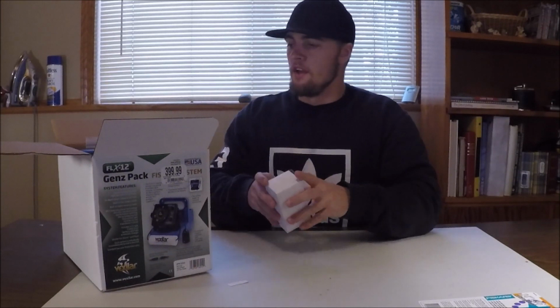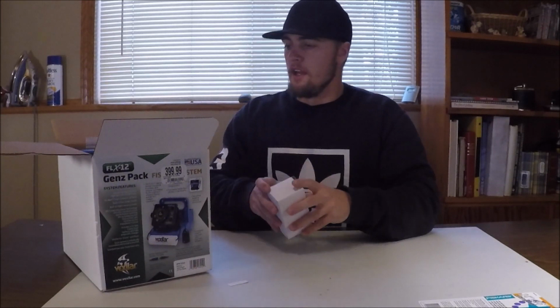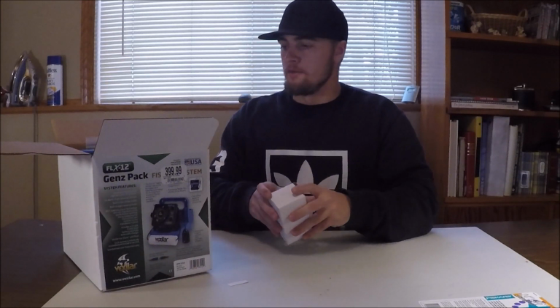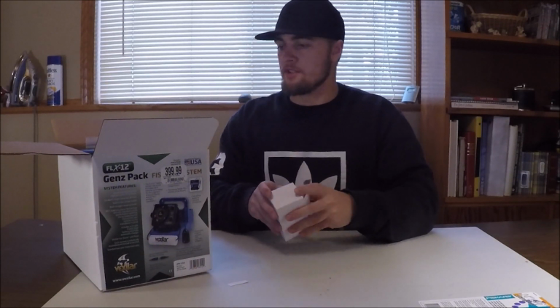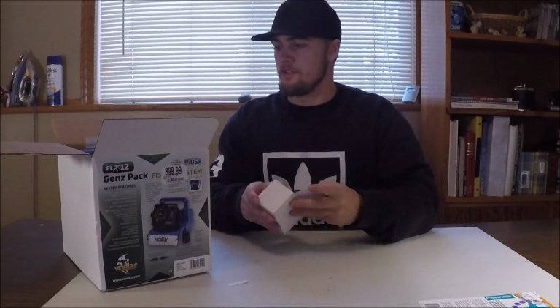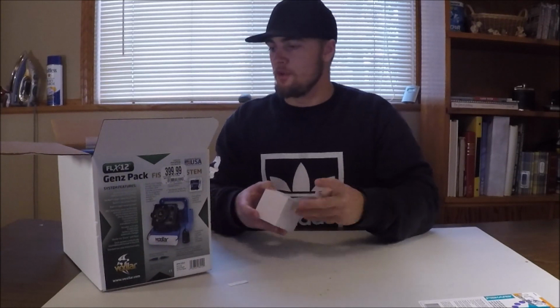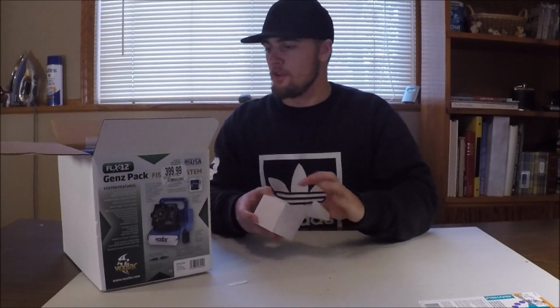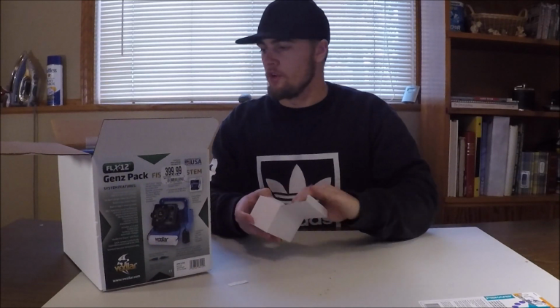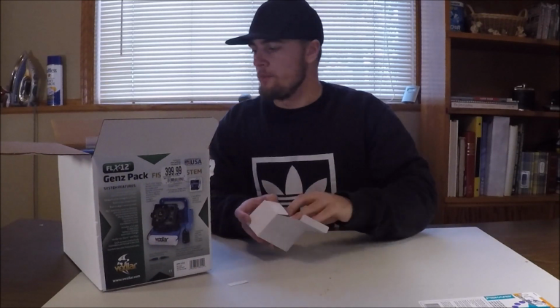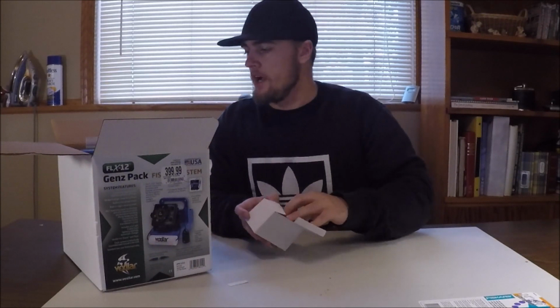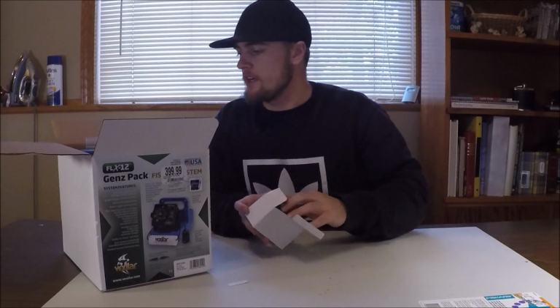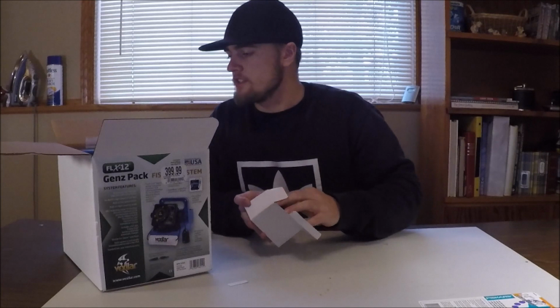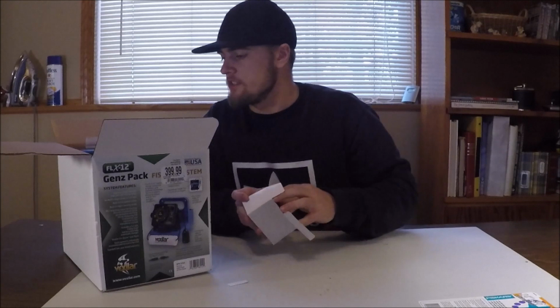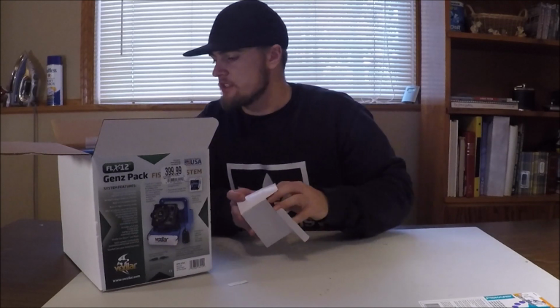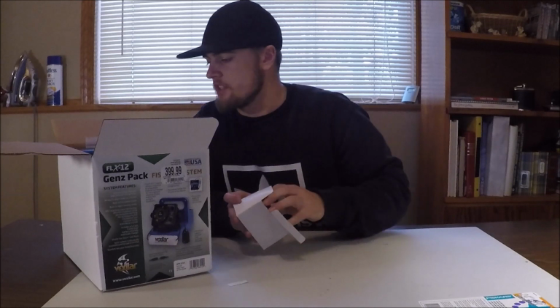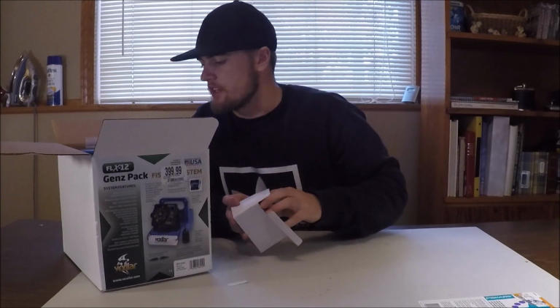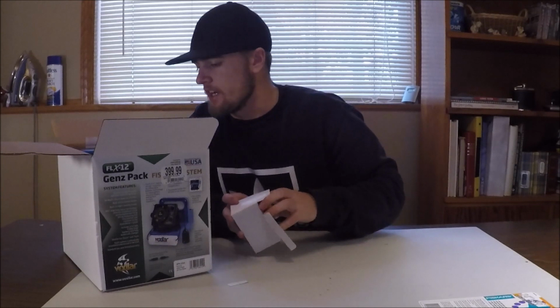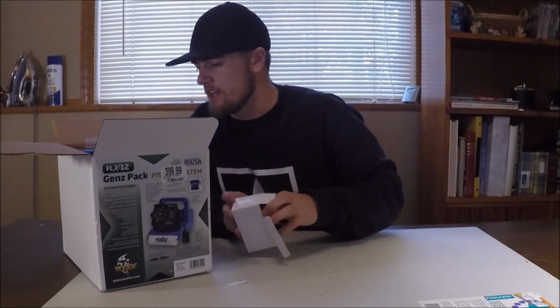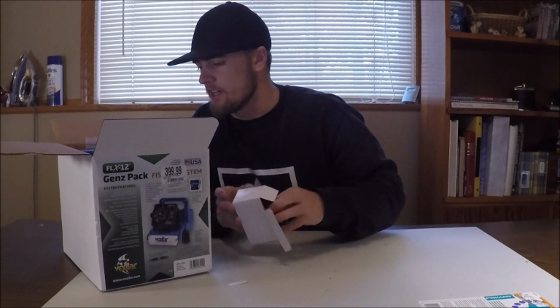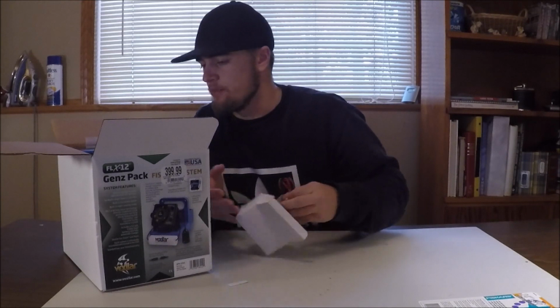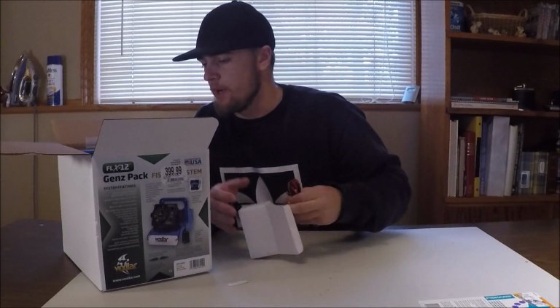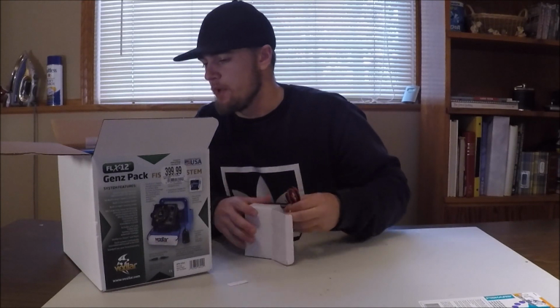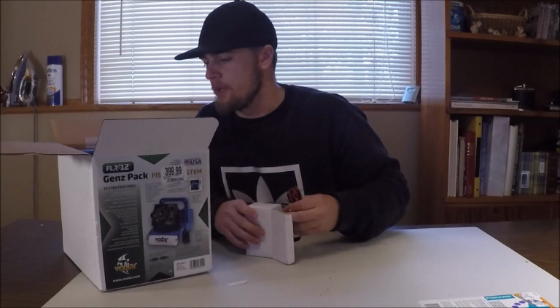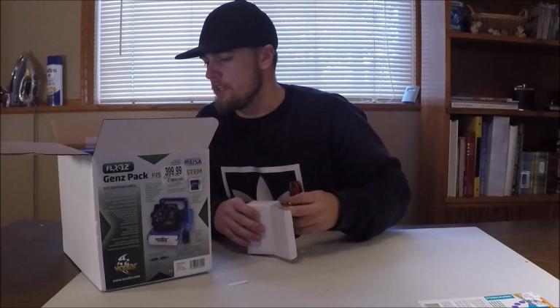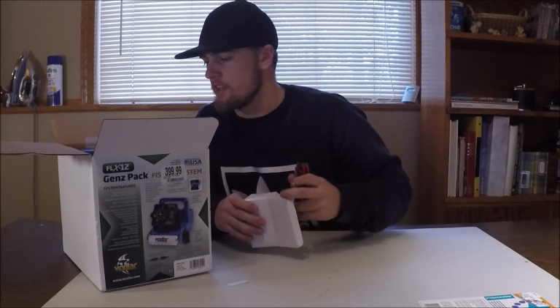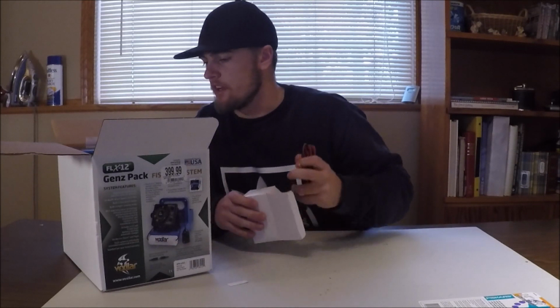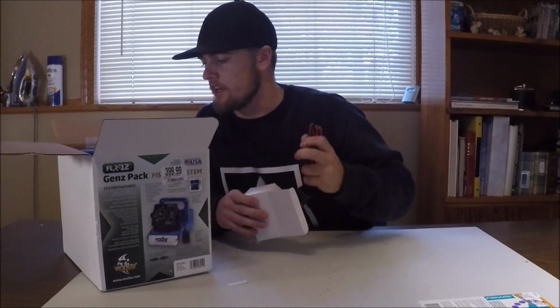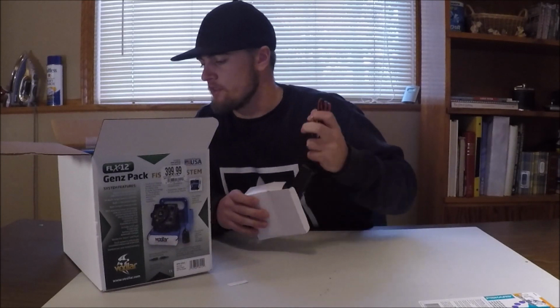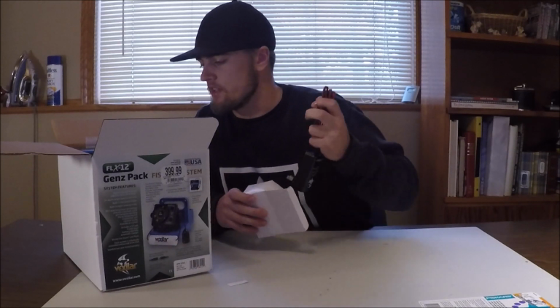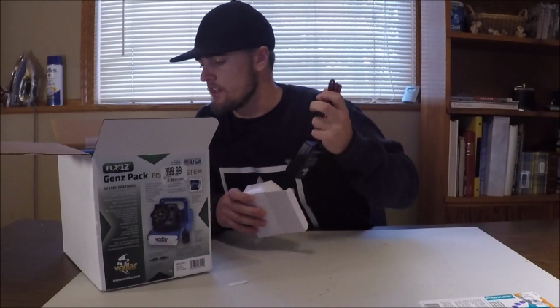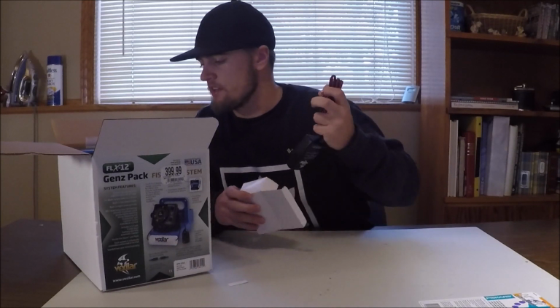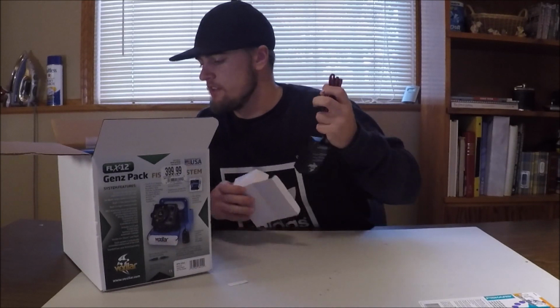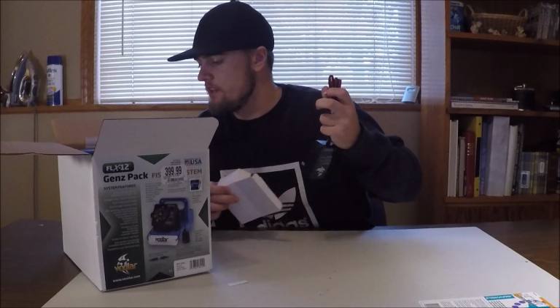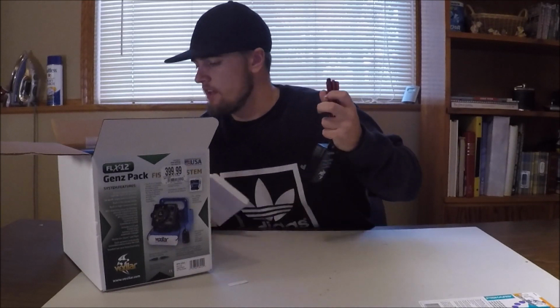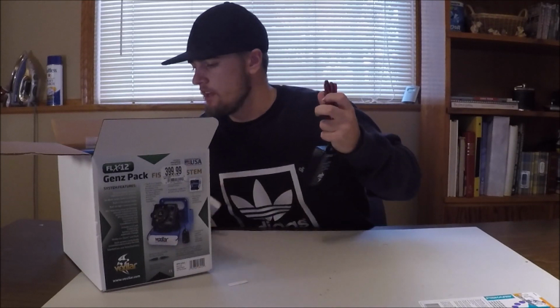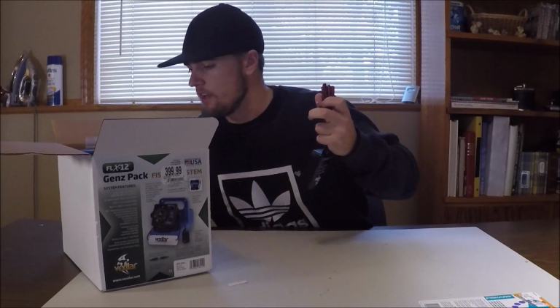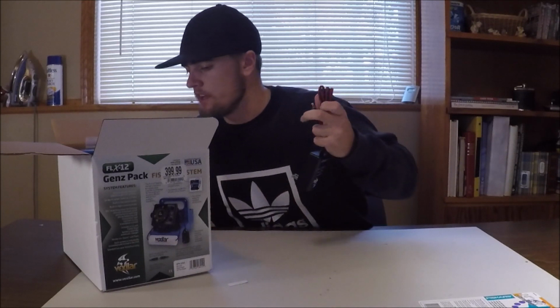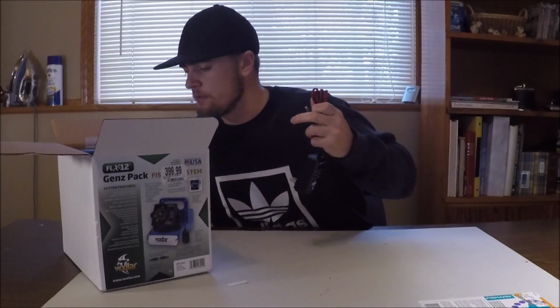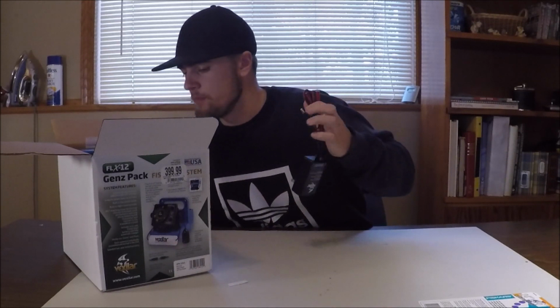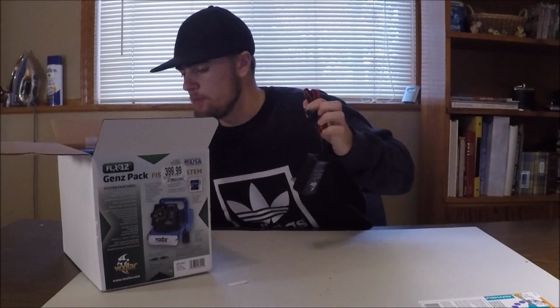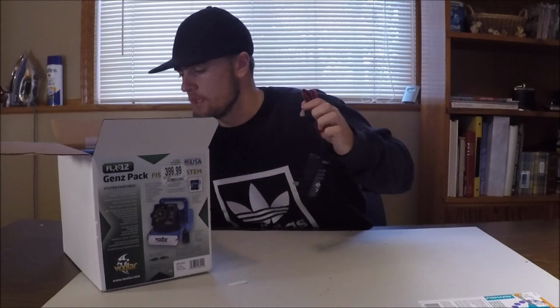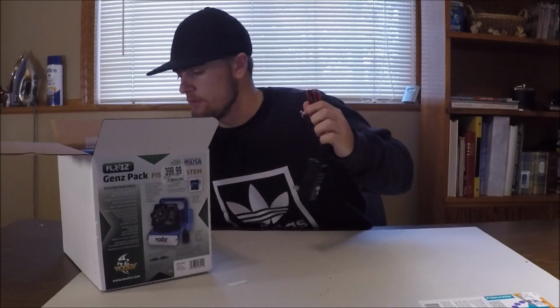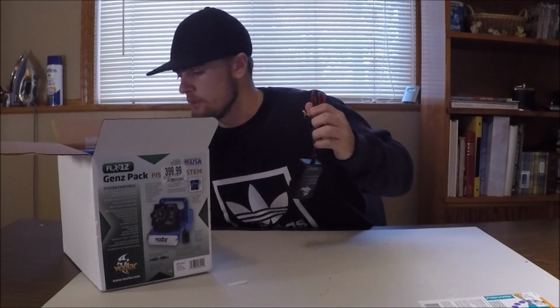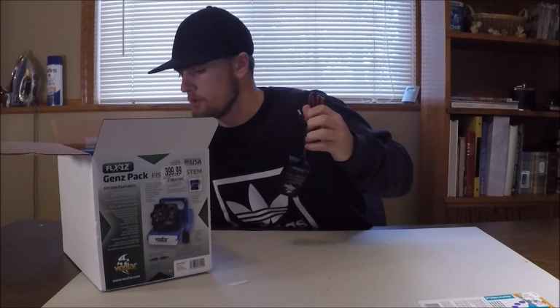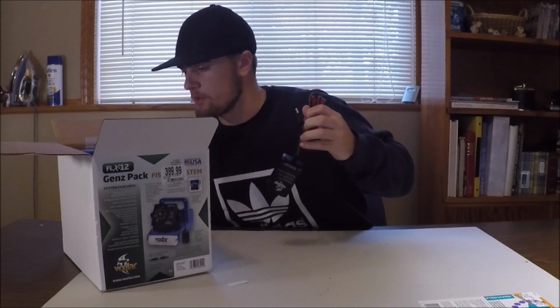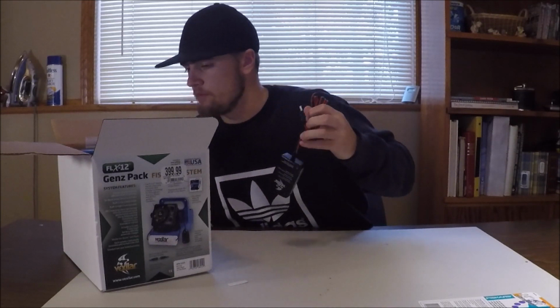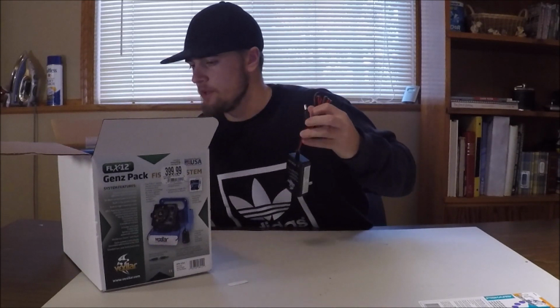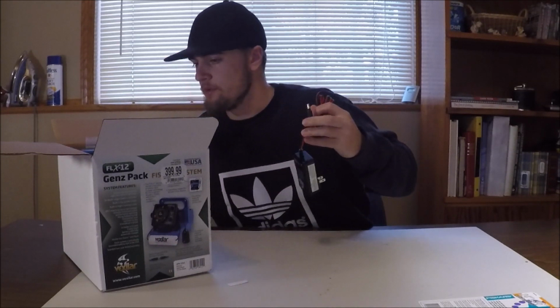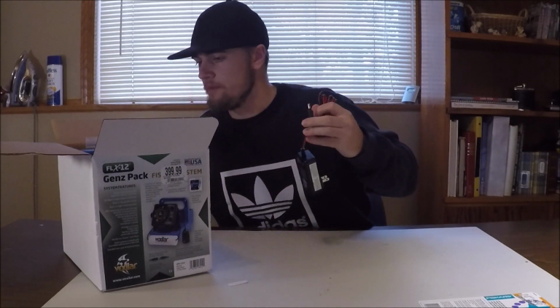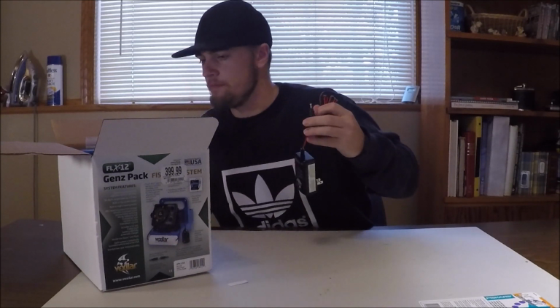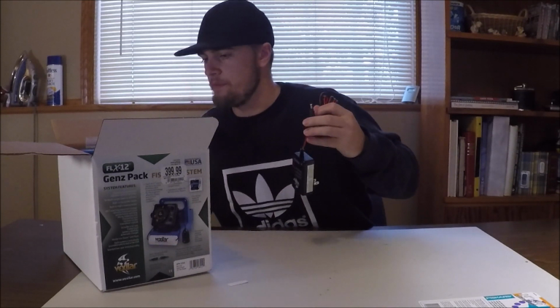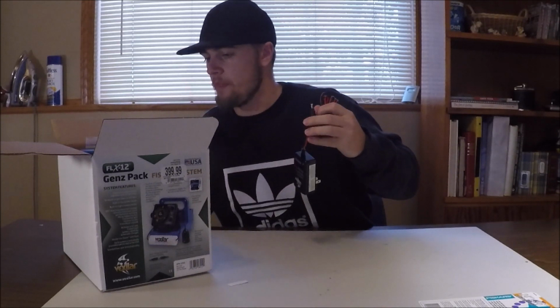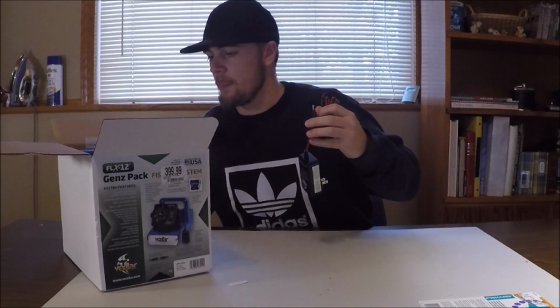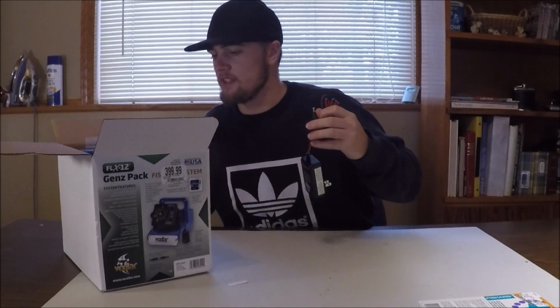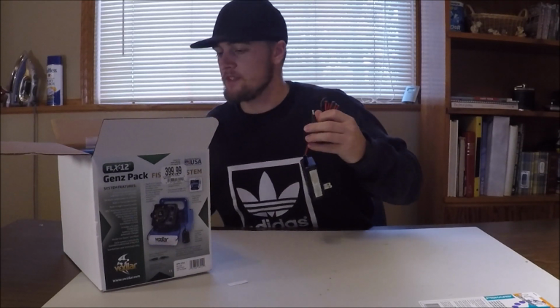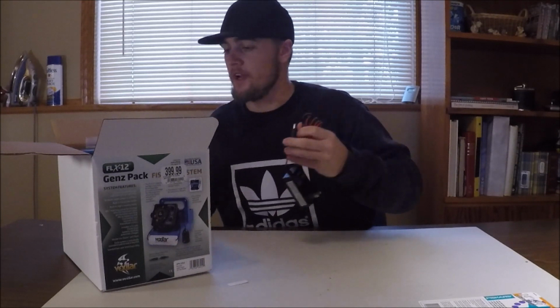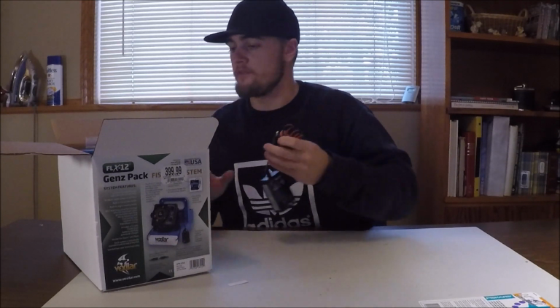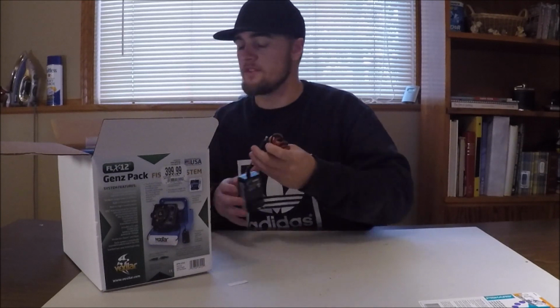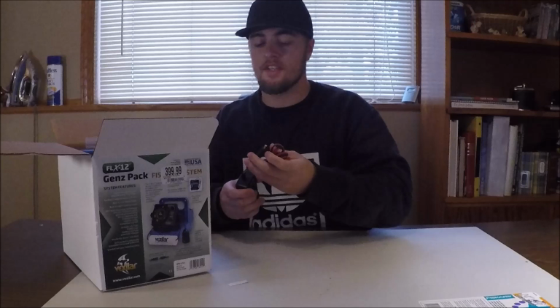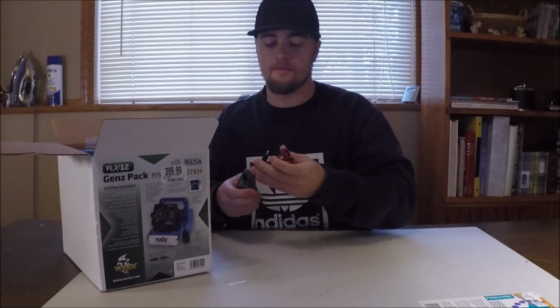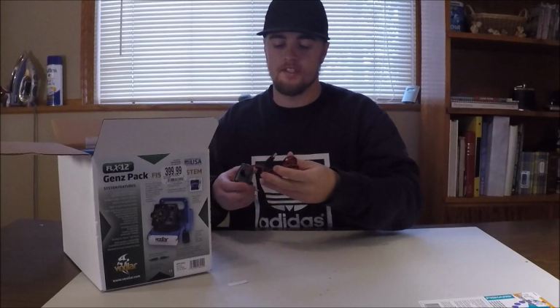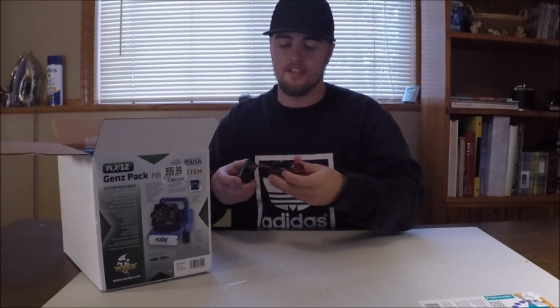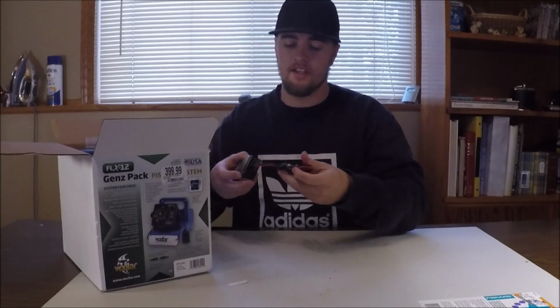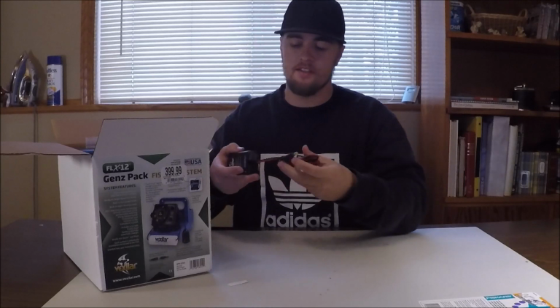I'm just gonna do a little unboxing, just to kind of give my opinion on everything and maybe give a little review. This is my first time seeing it.